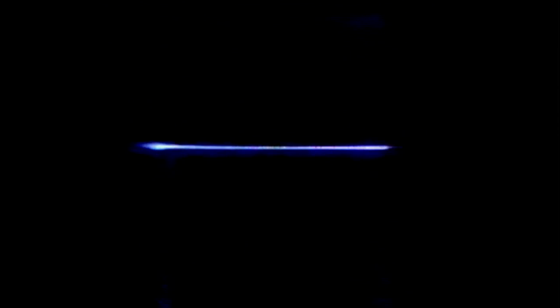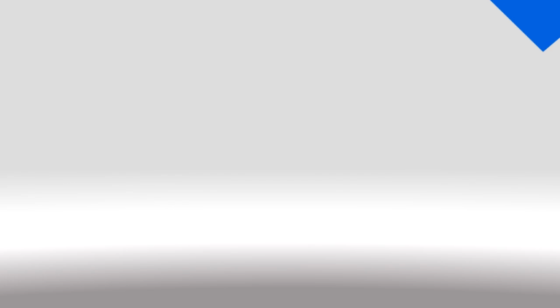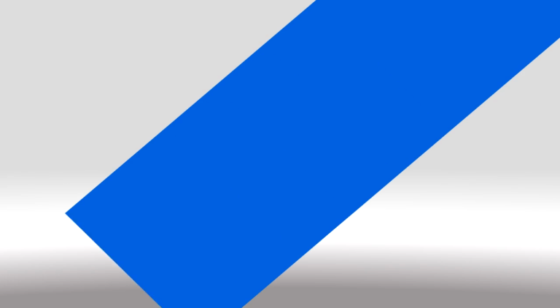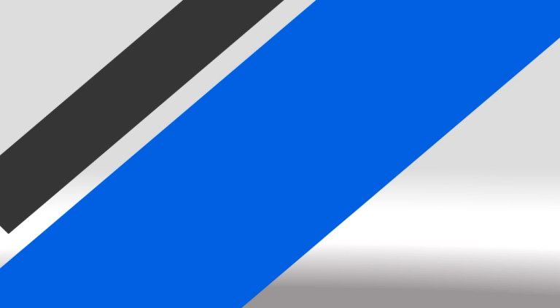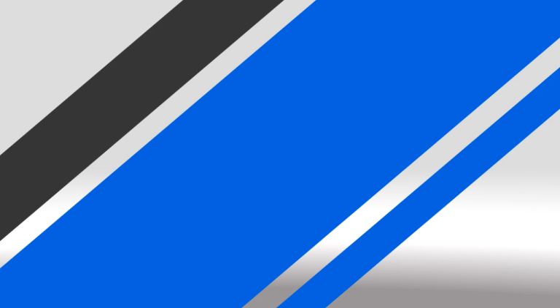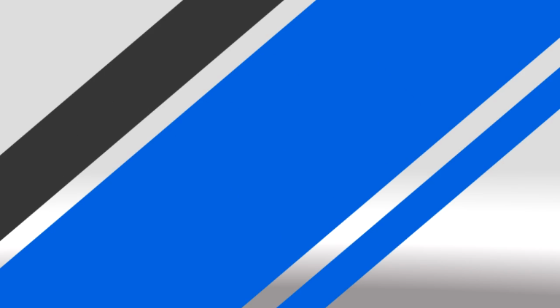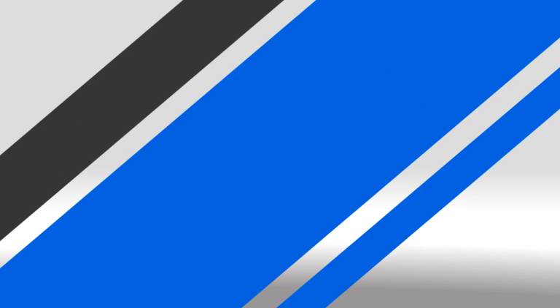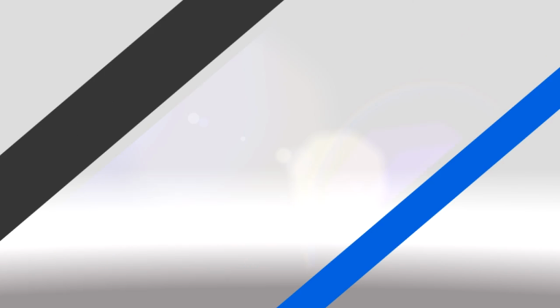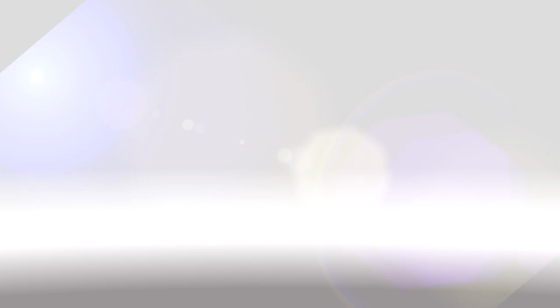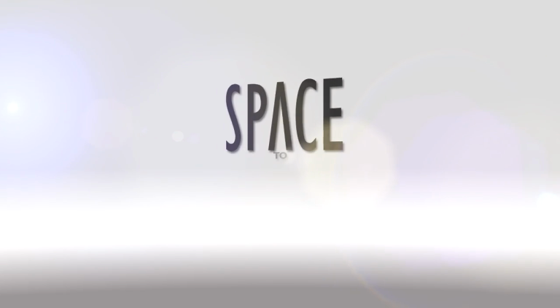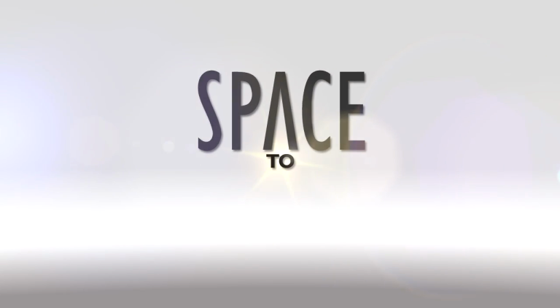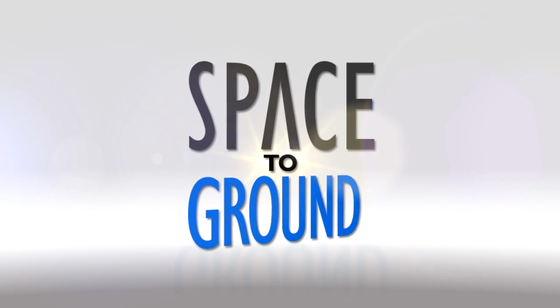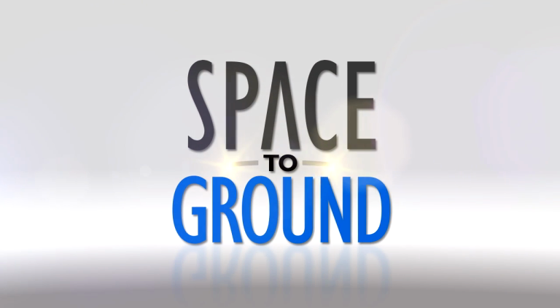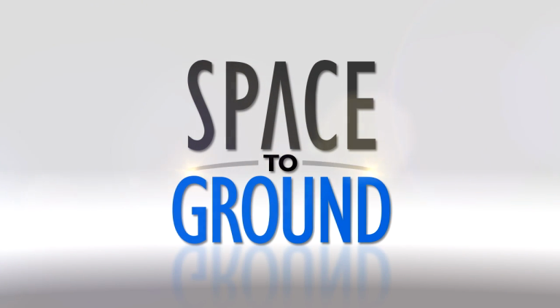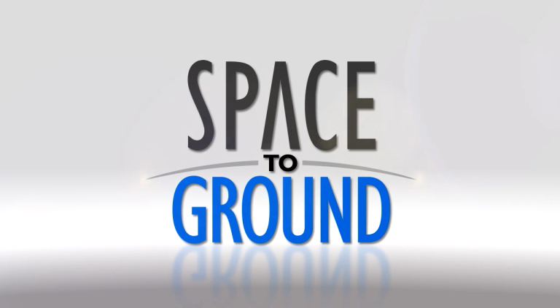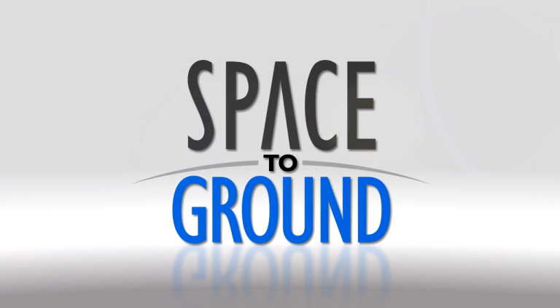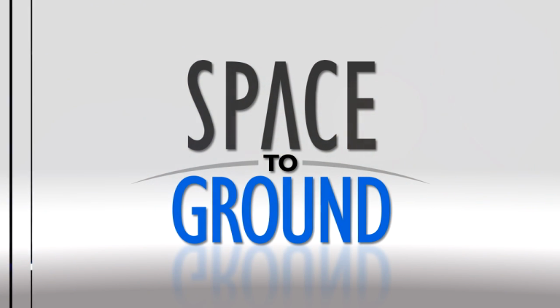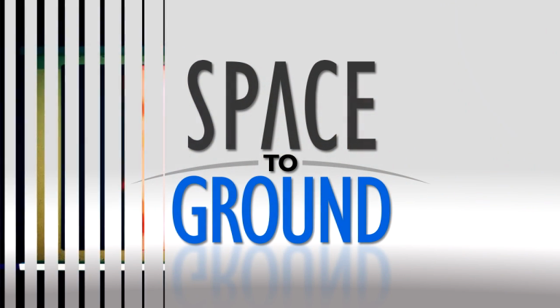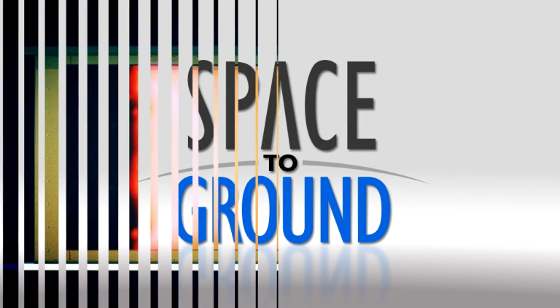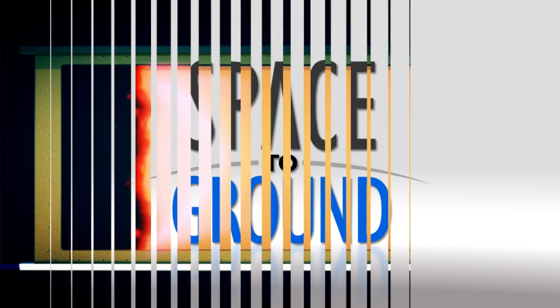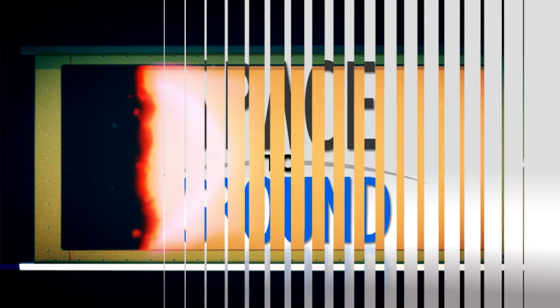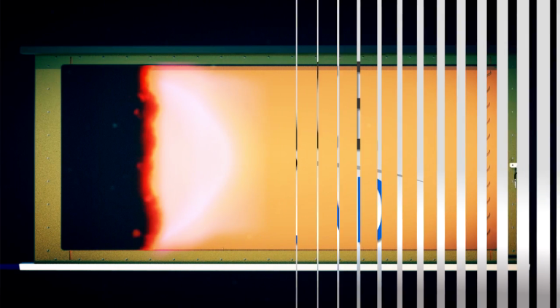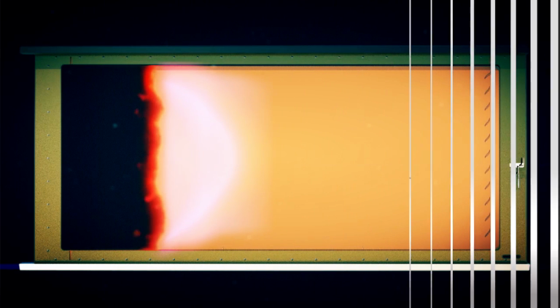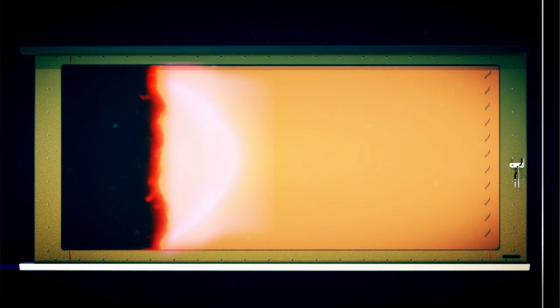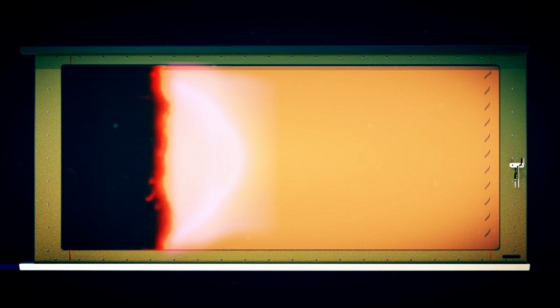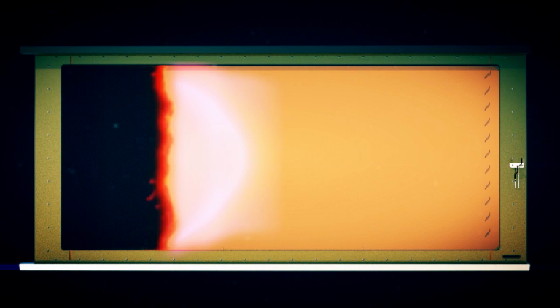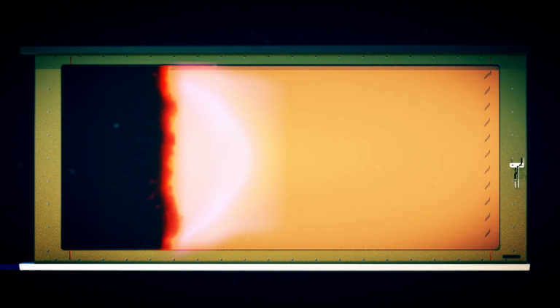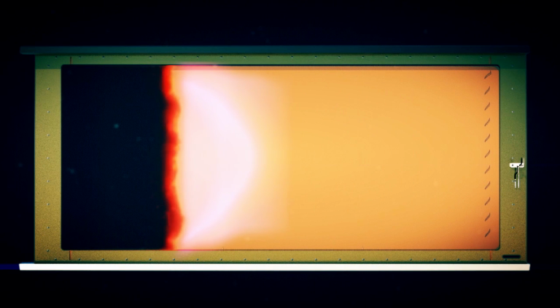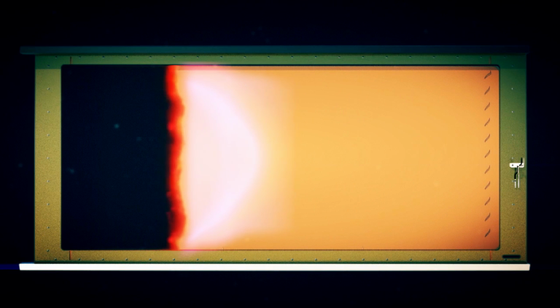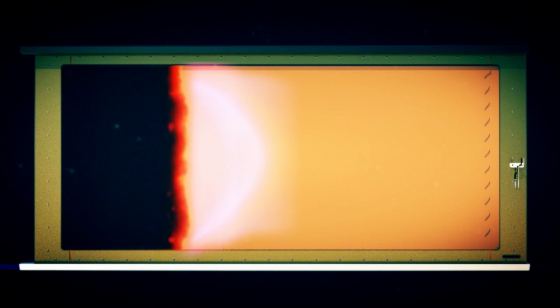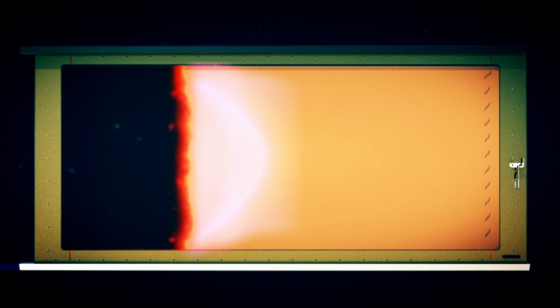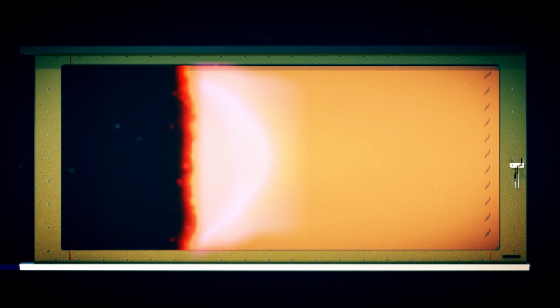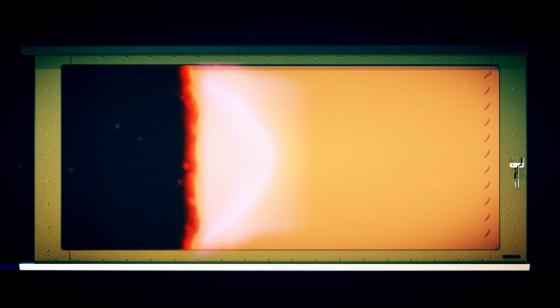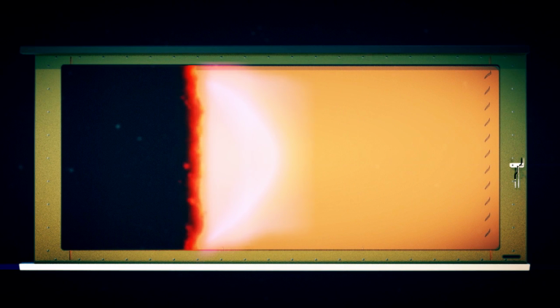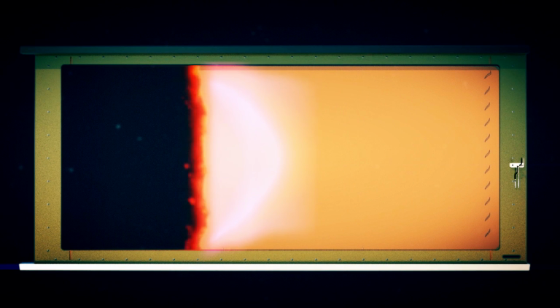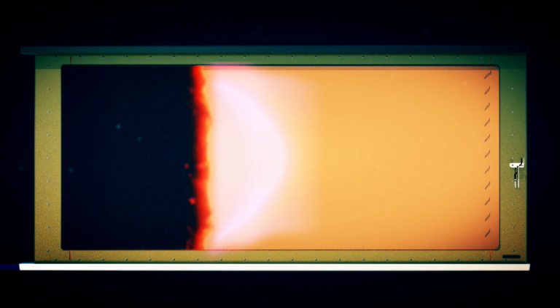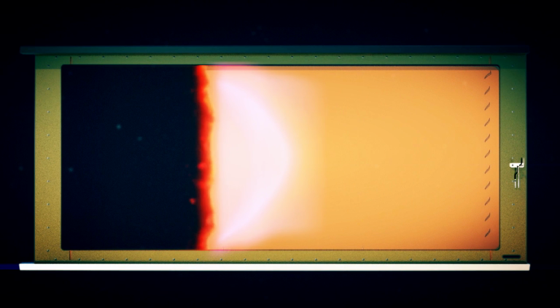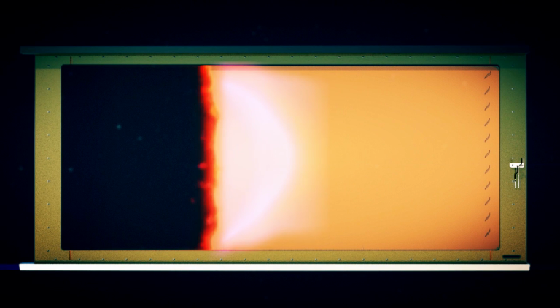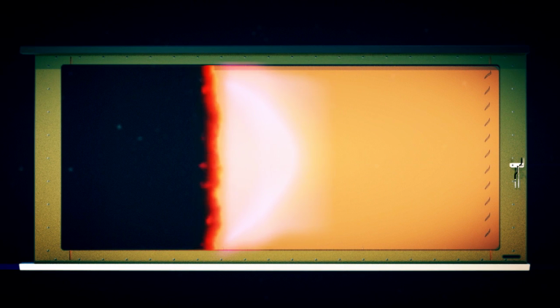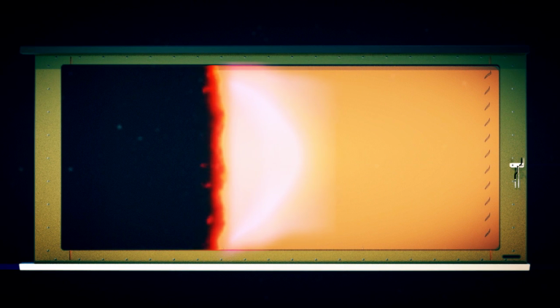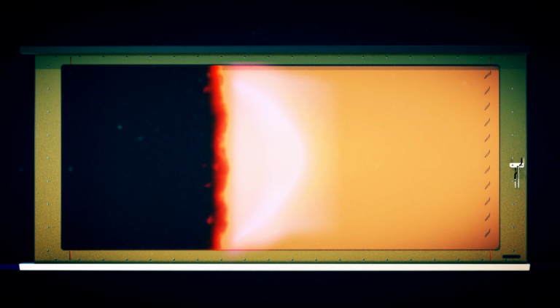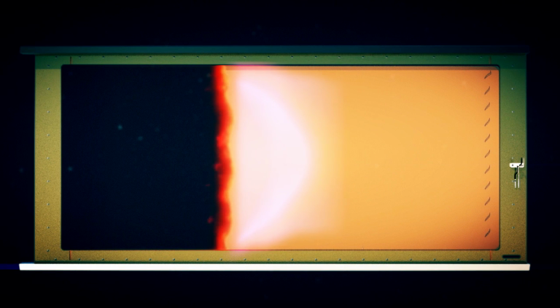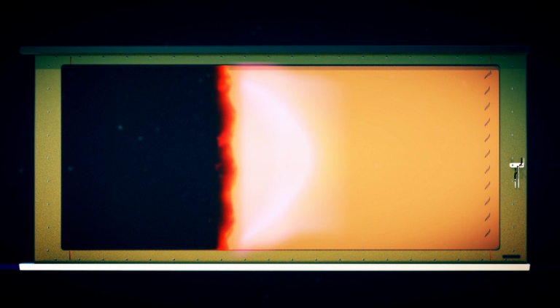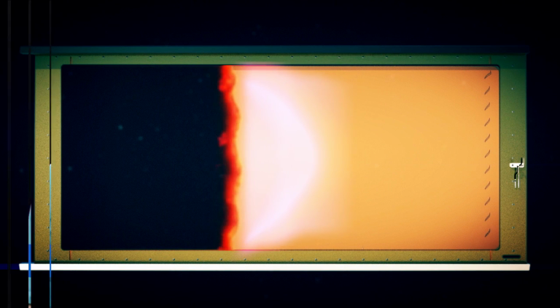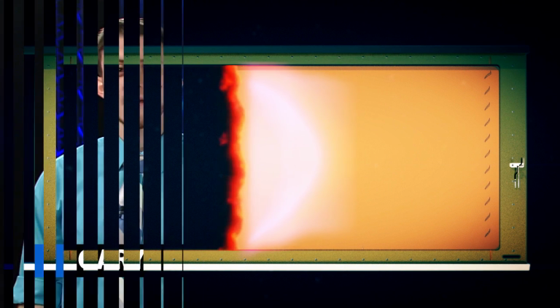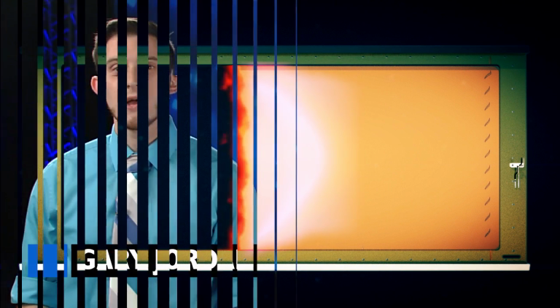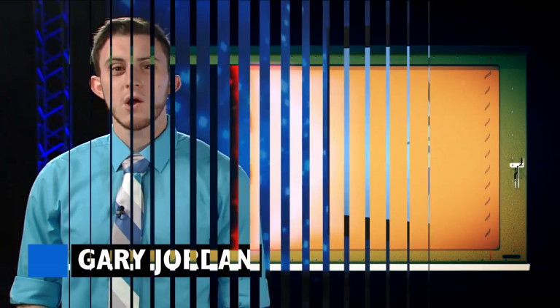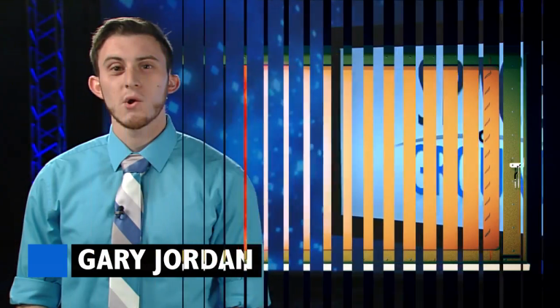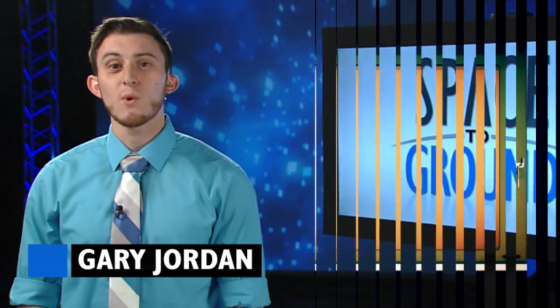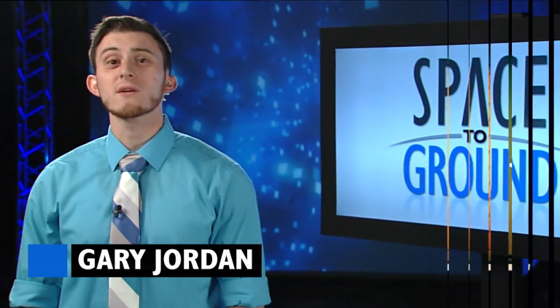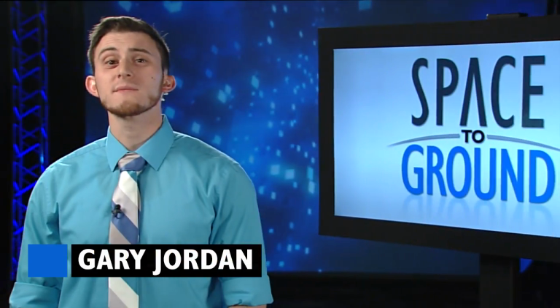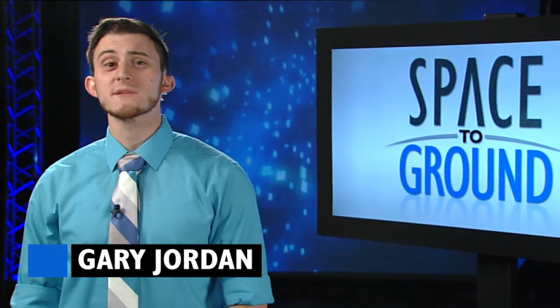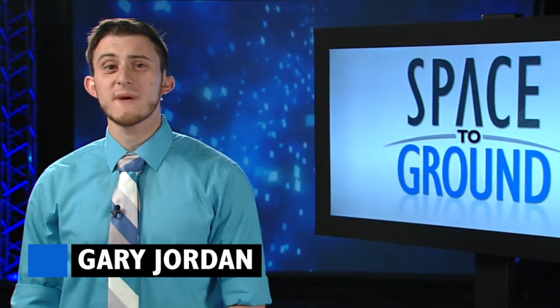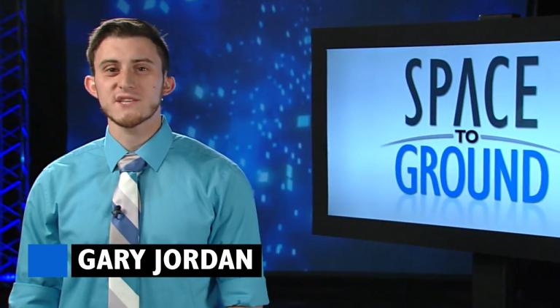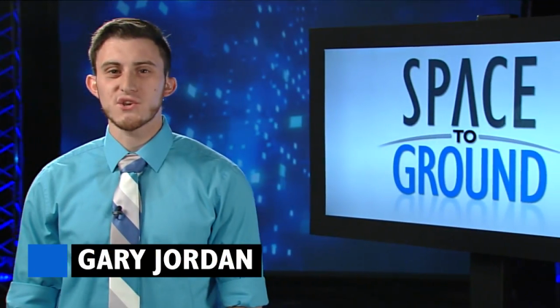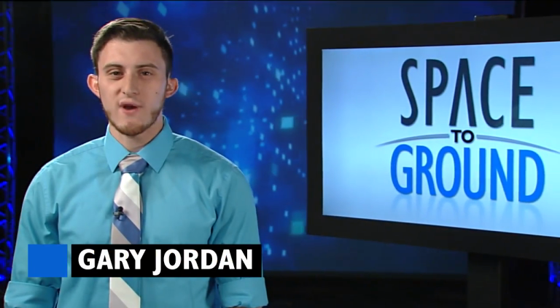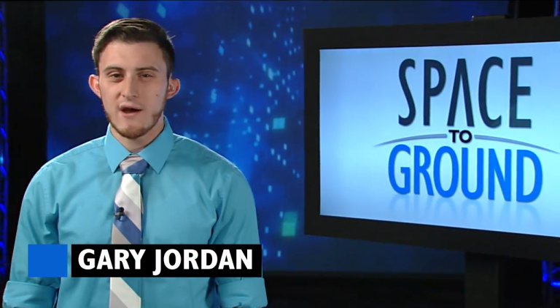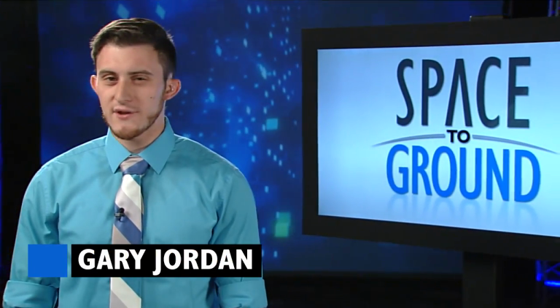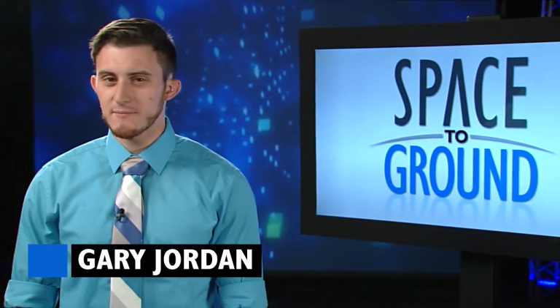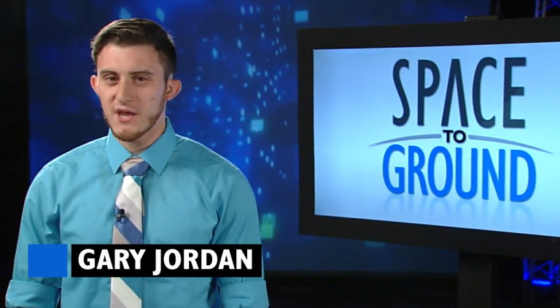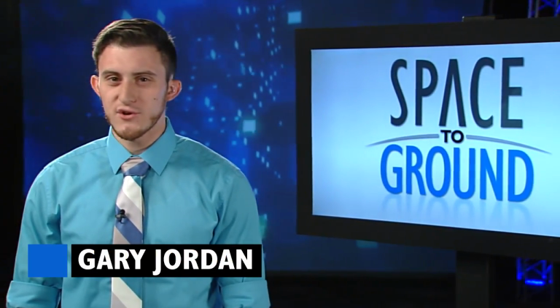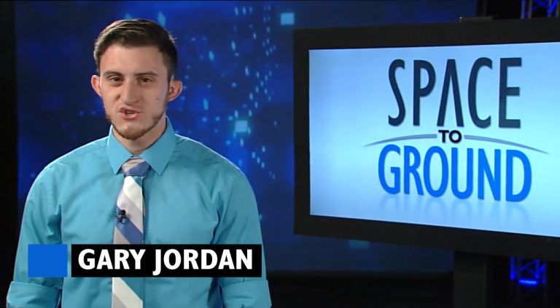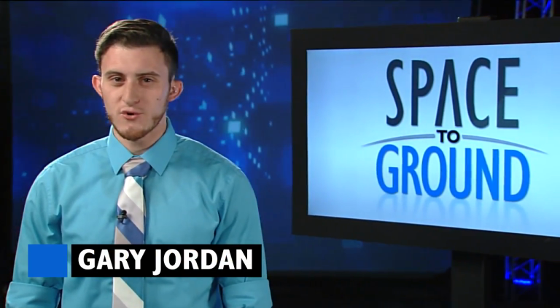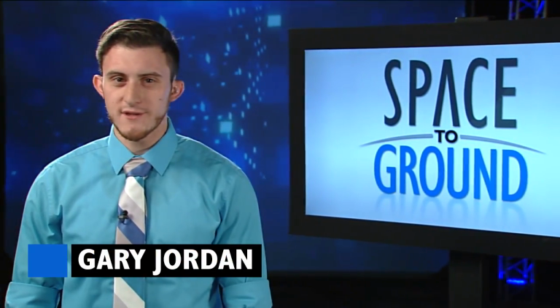Houston Station on Space to Ground. How do fires spread in space? Welcome to Space to Ground. I'm Gary Jordan.